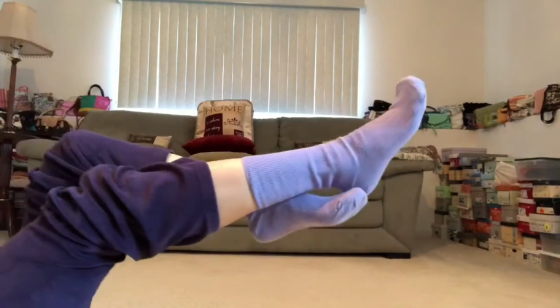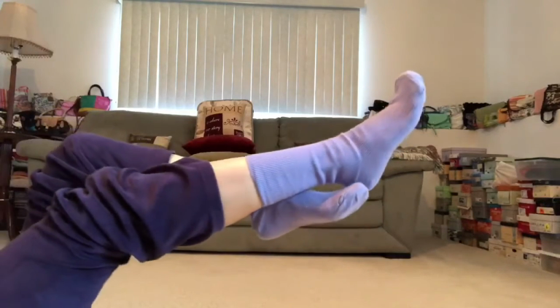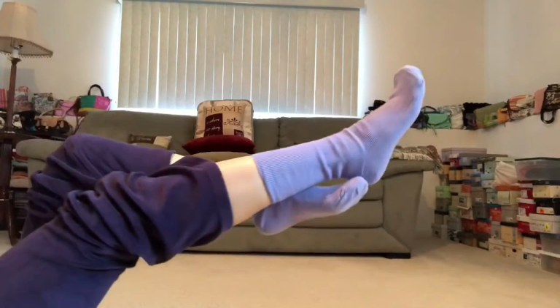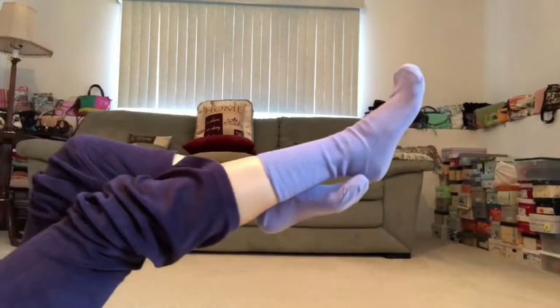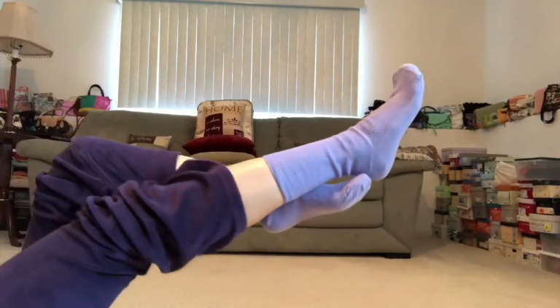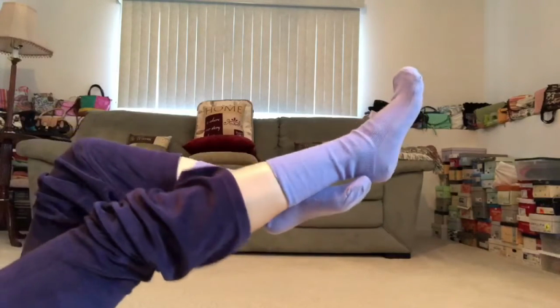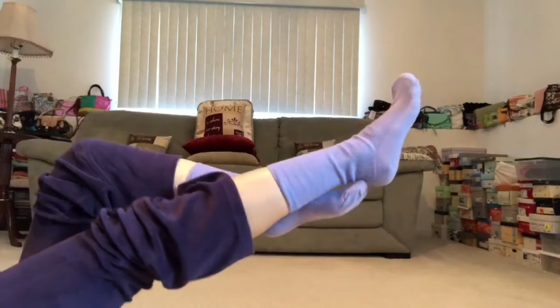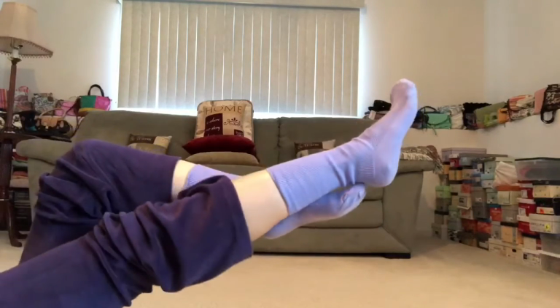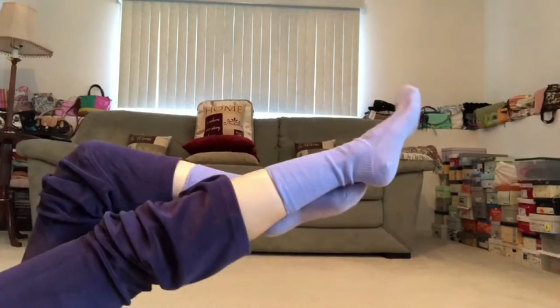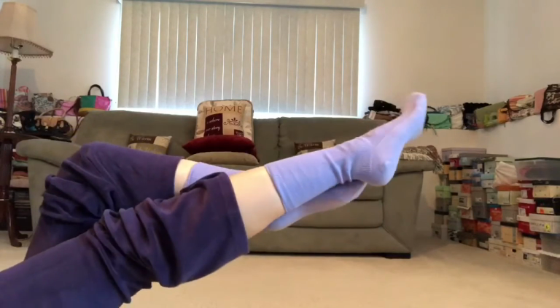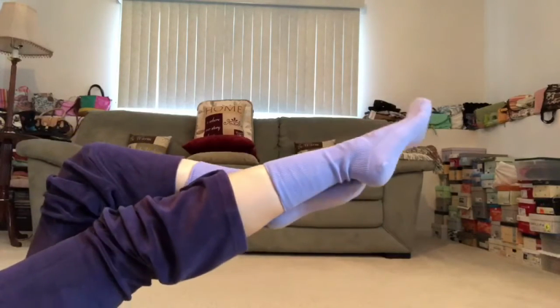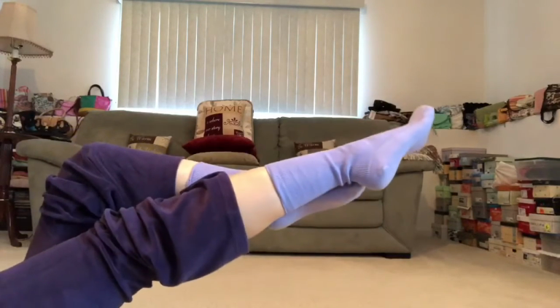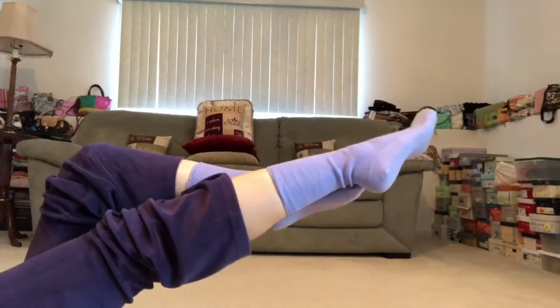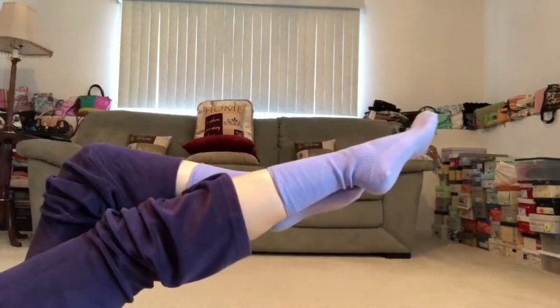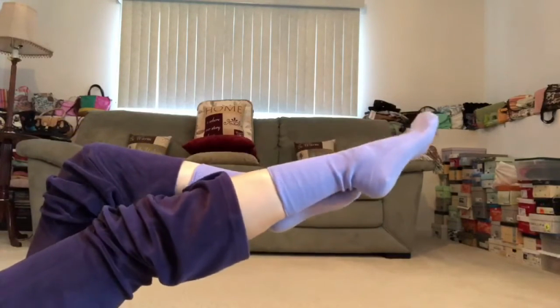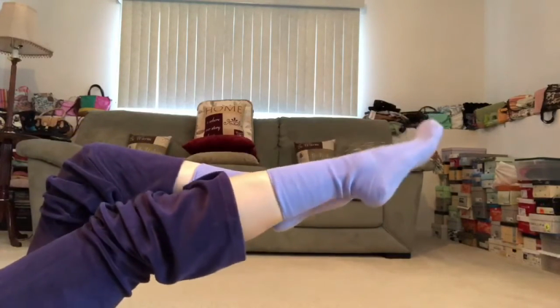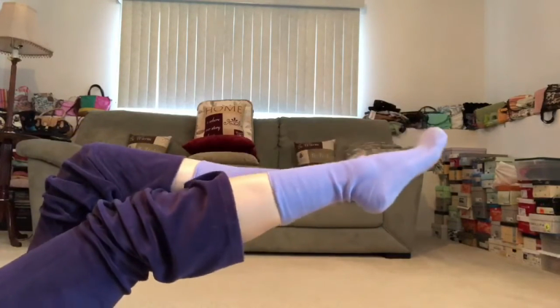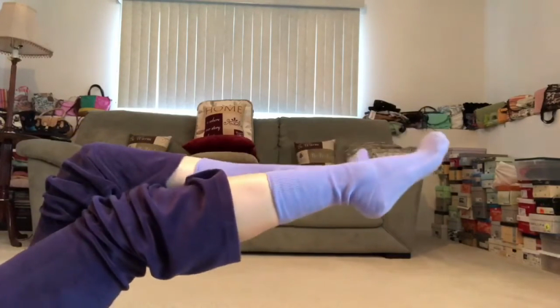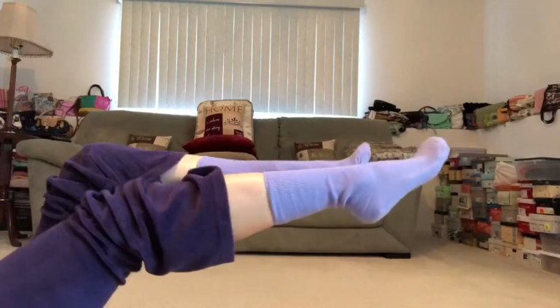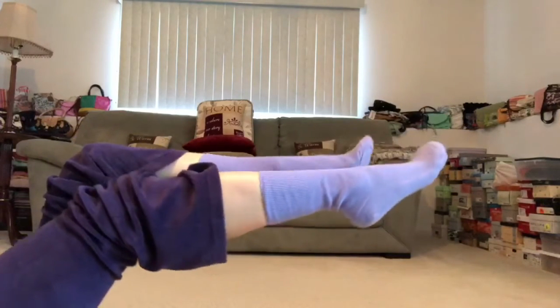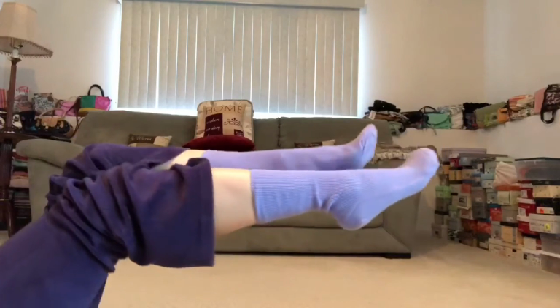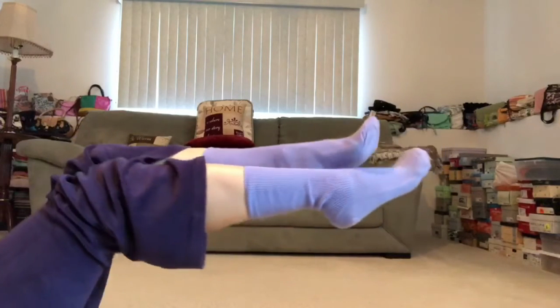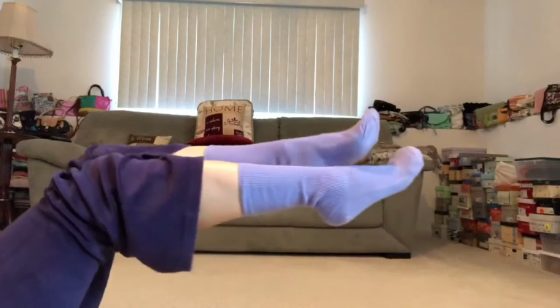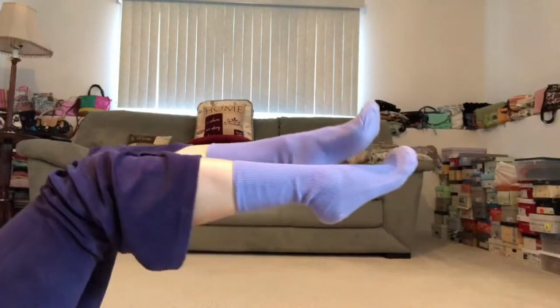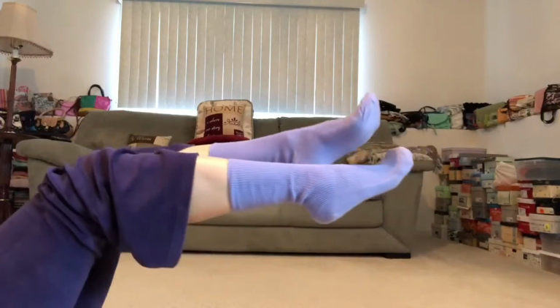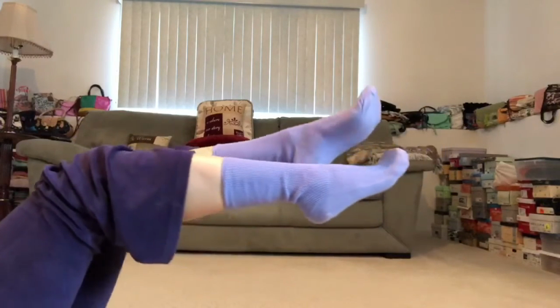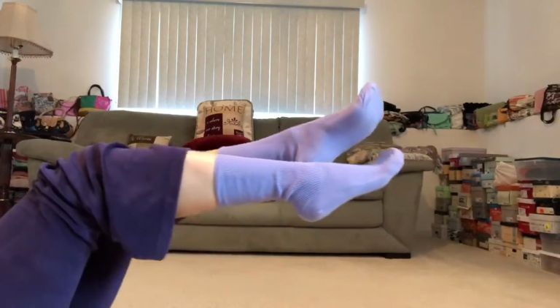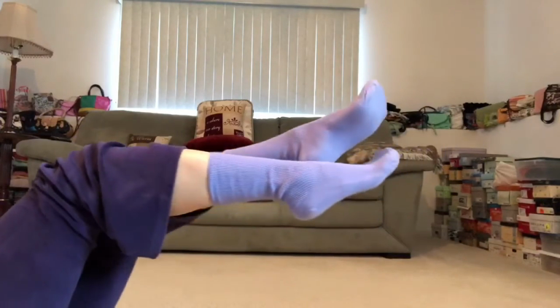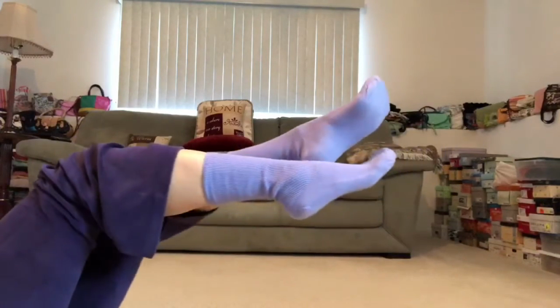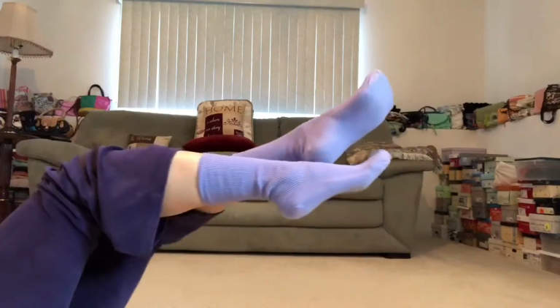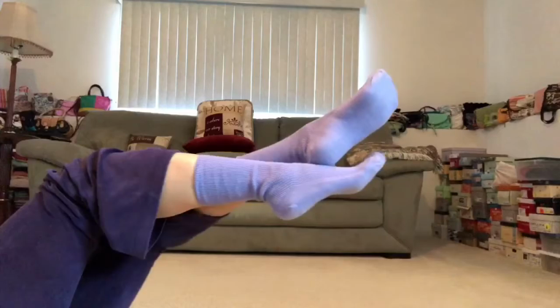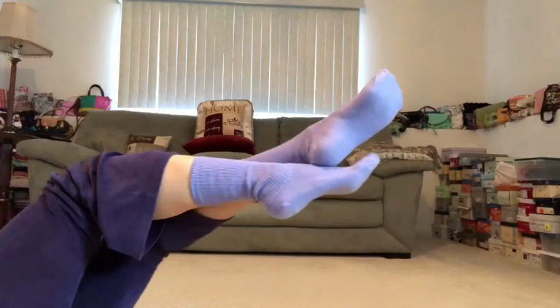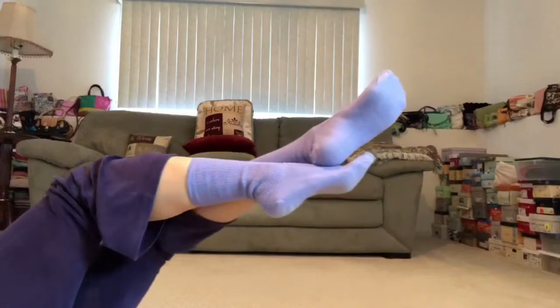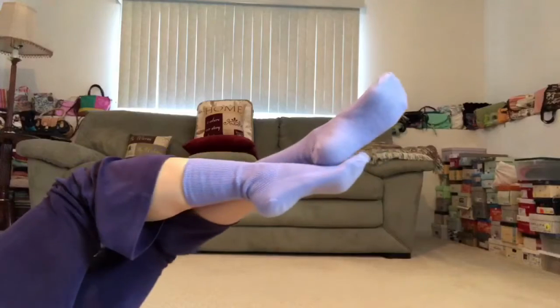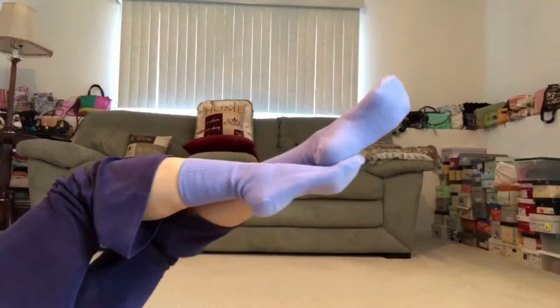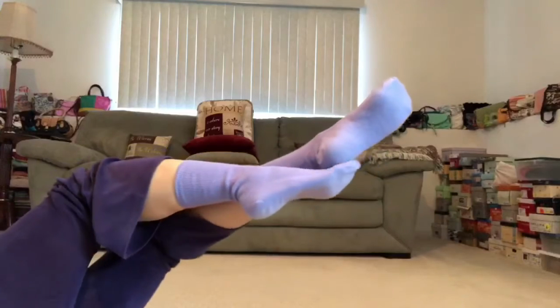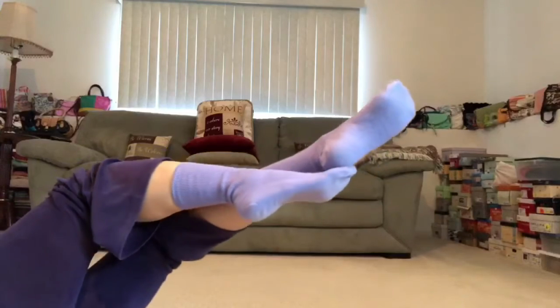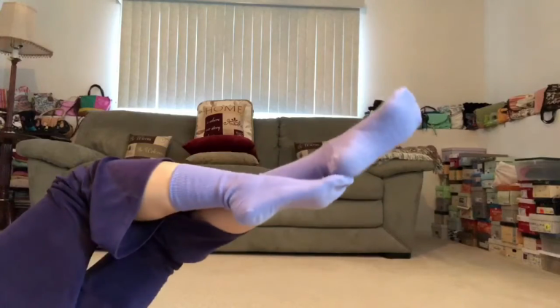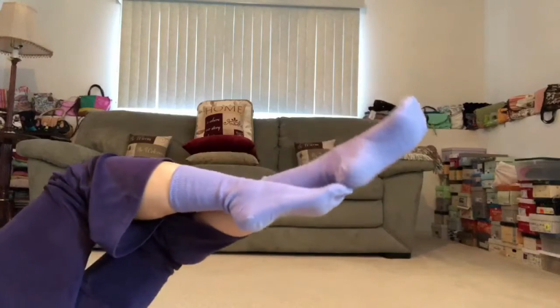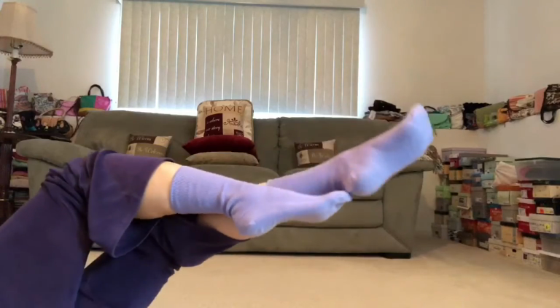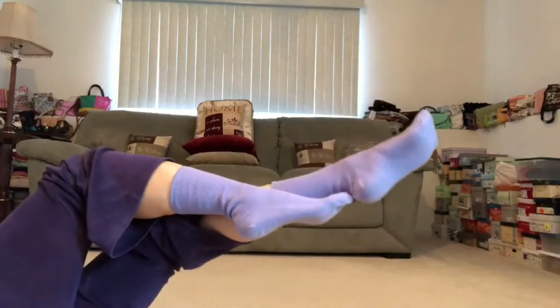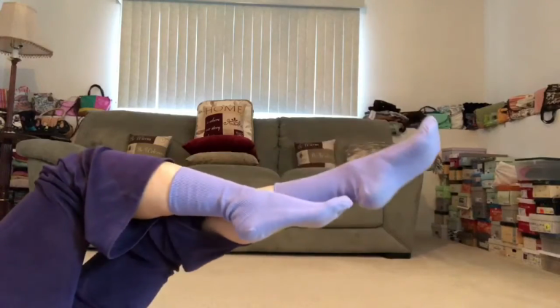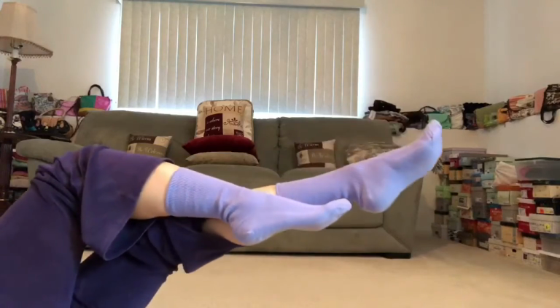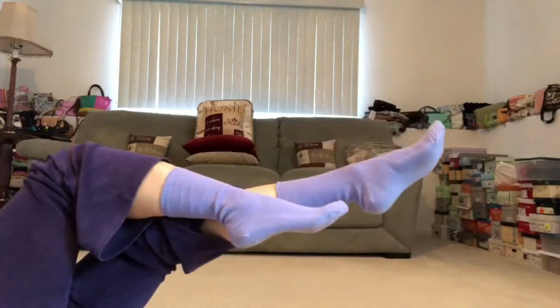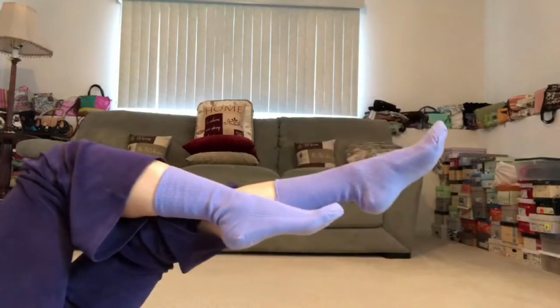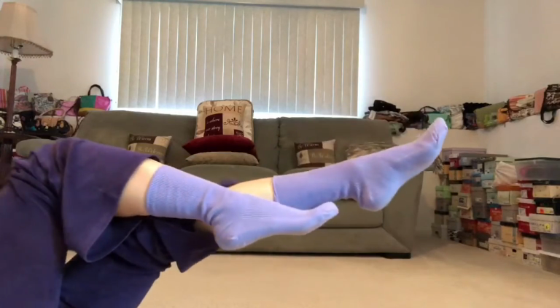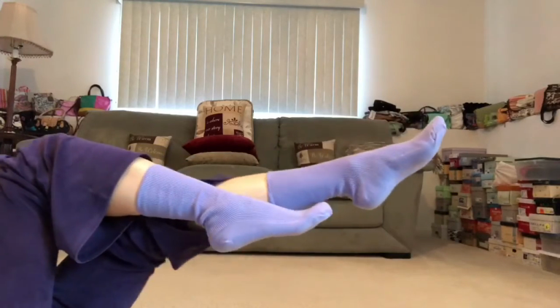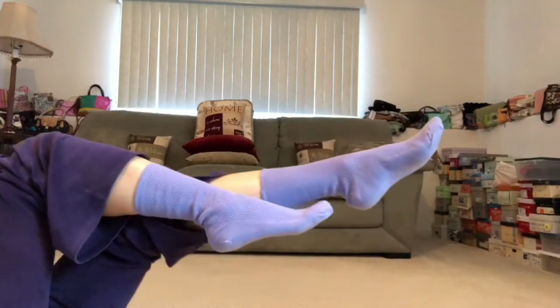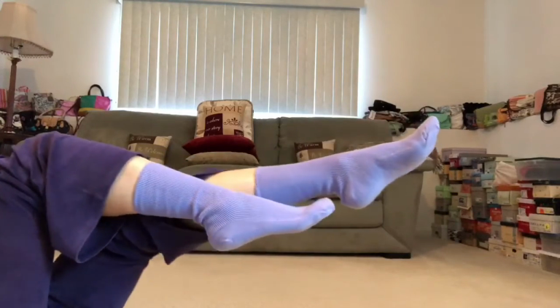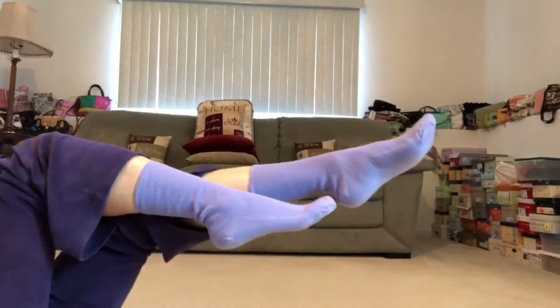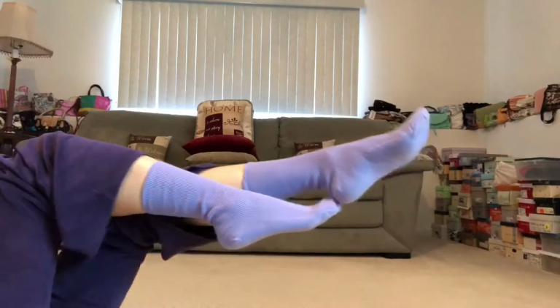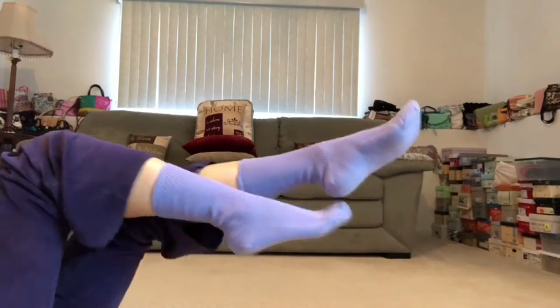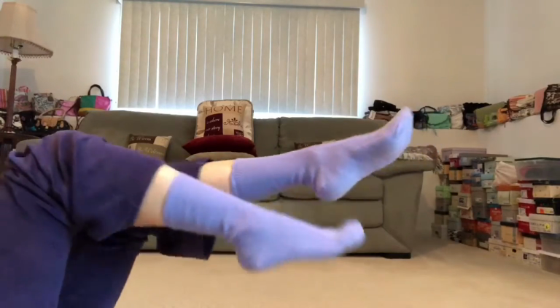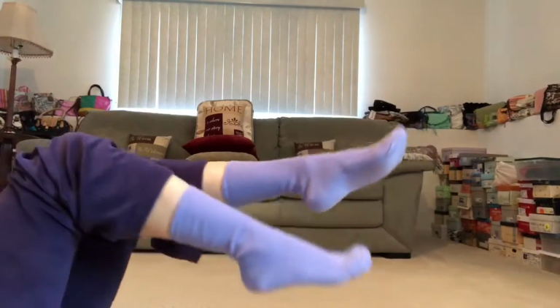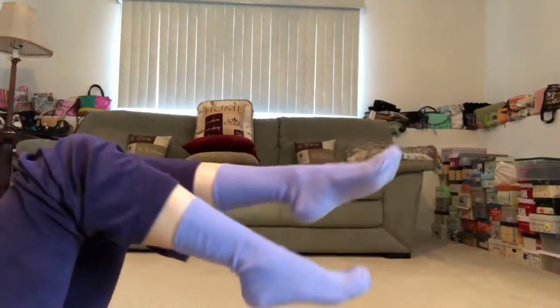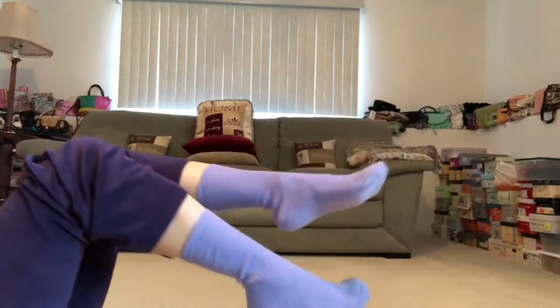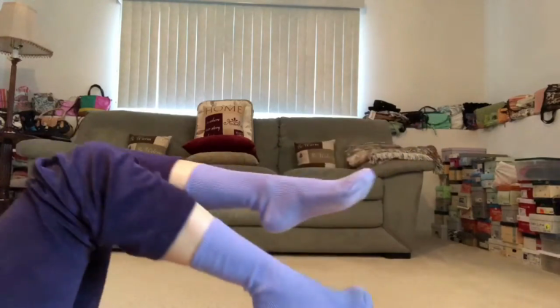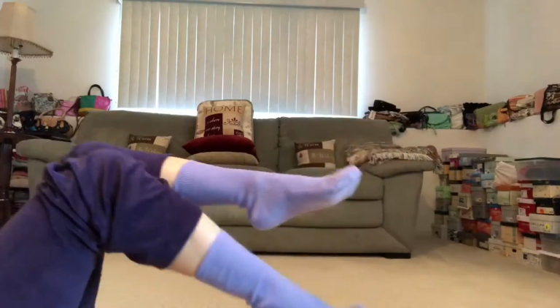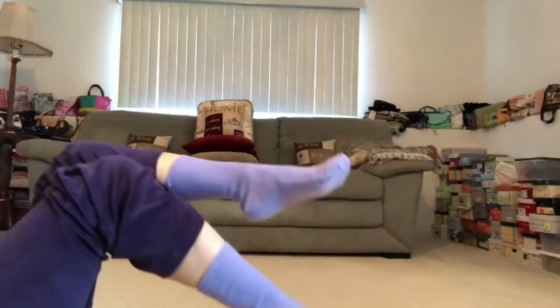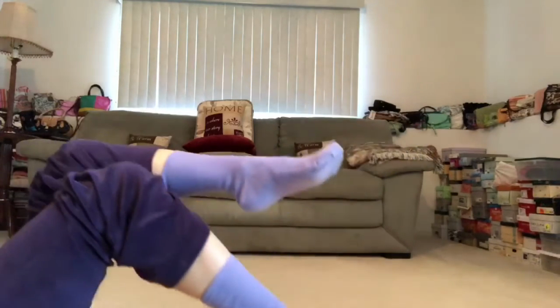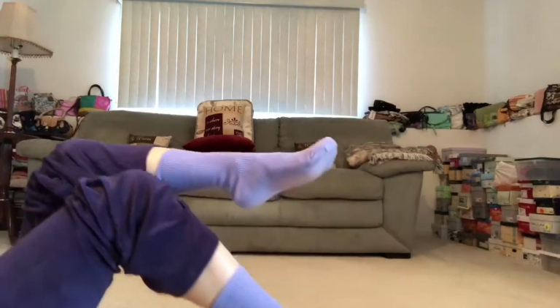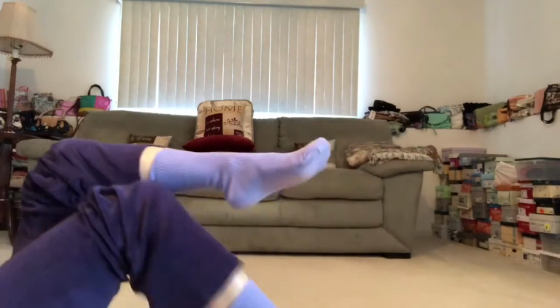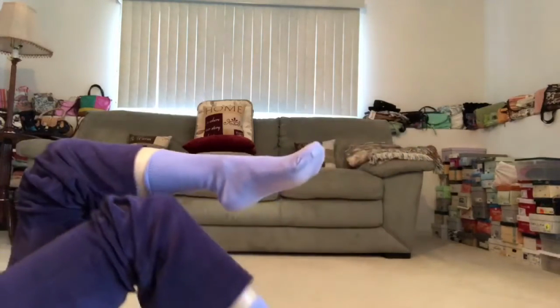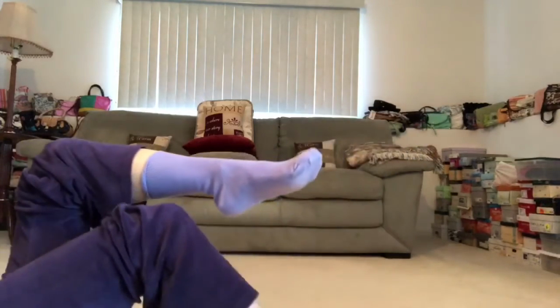Hey everyone. Welcome to 30 Days of Yoga with Adriene. I'm Adriene, and it's day 18. Let's rock and roll.